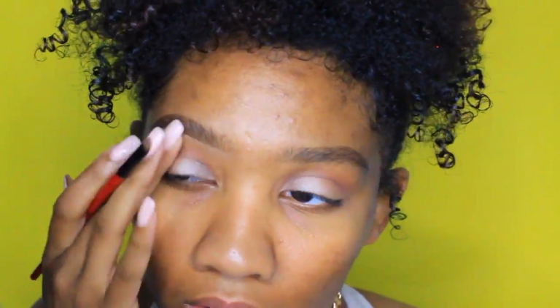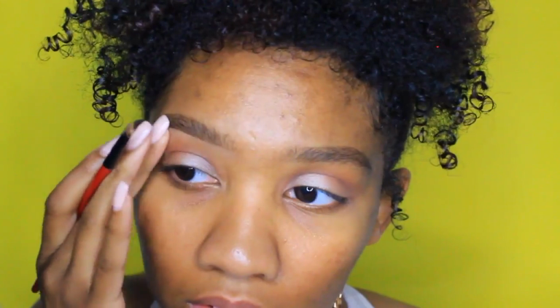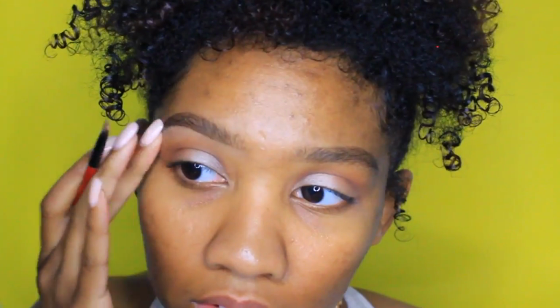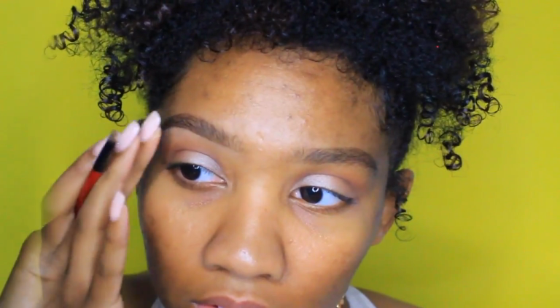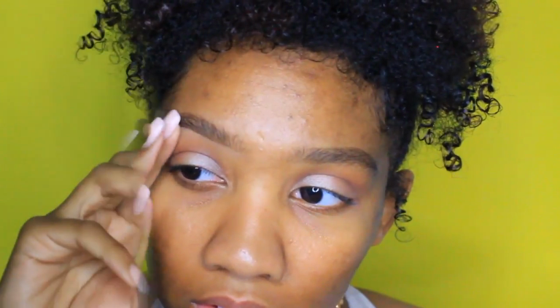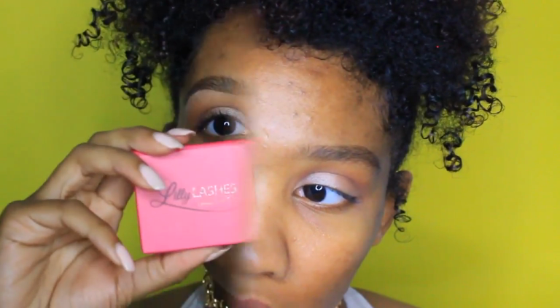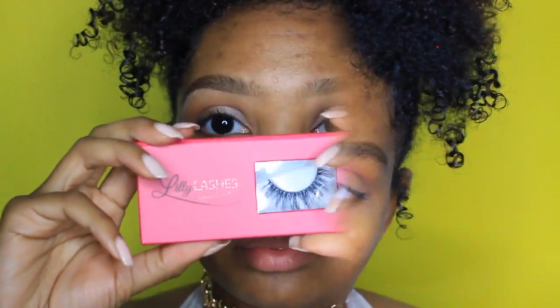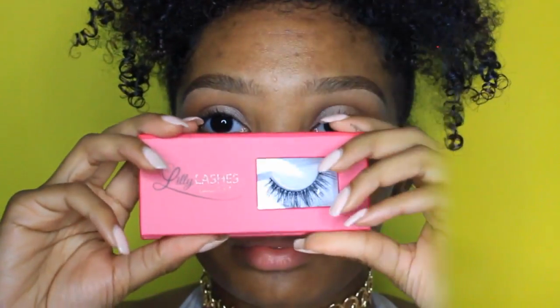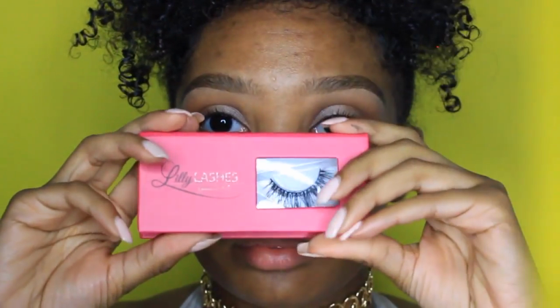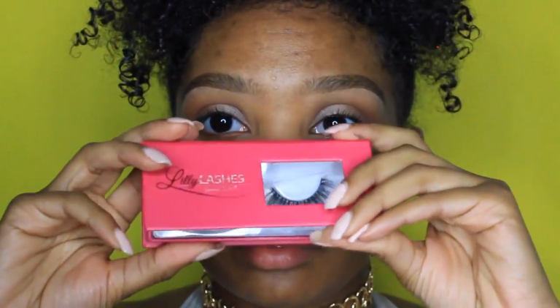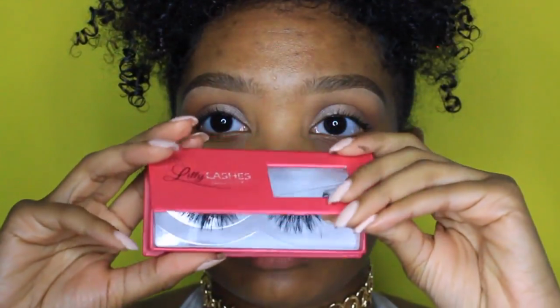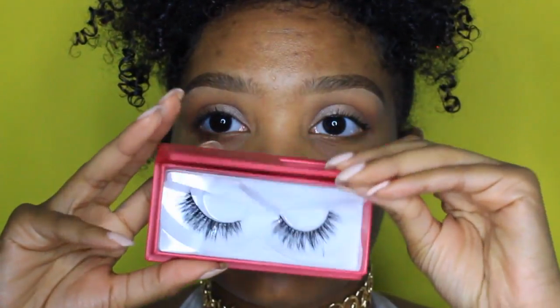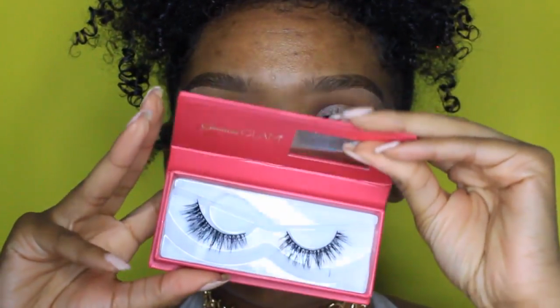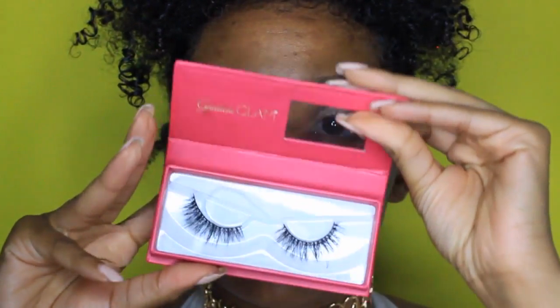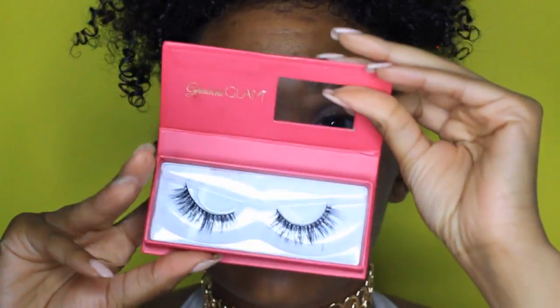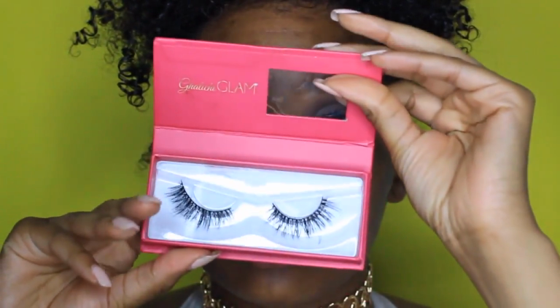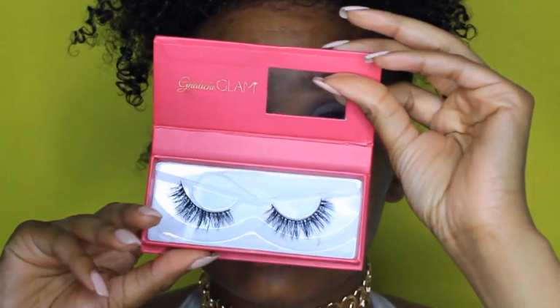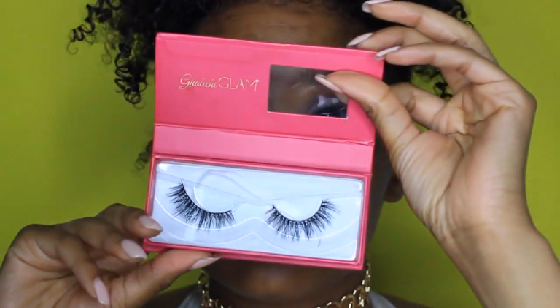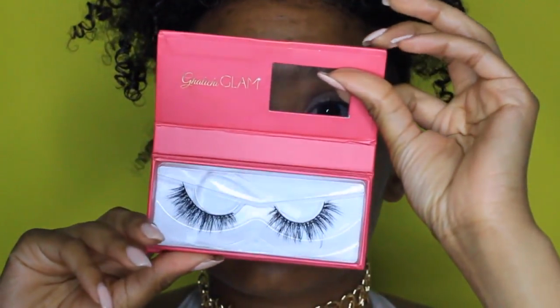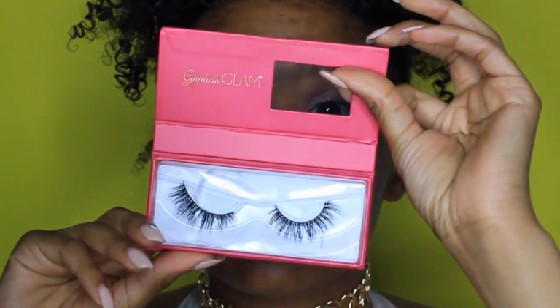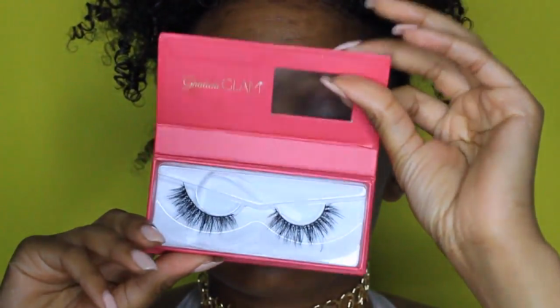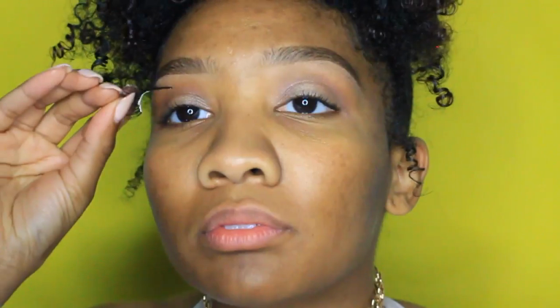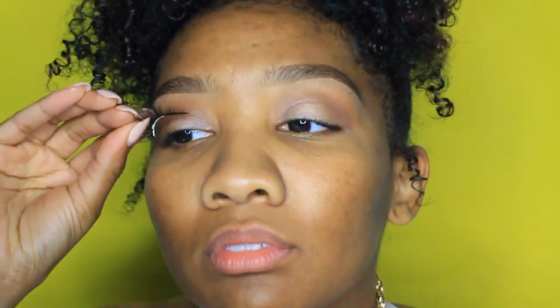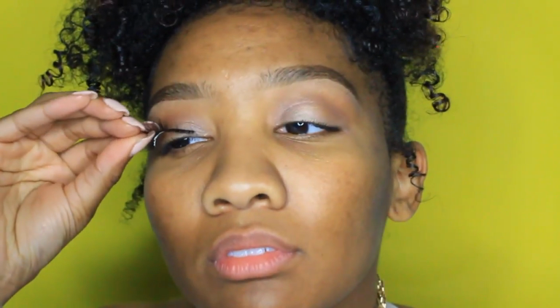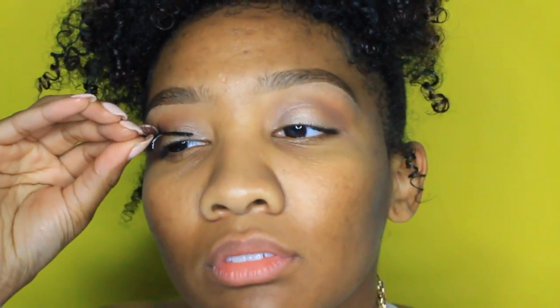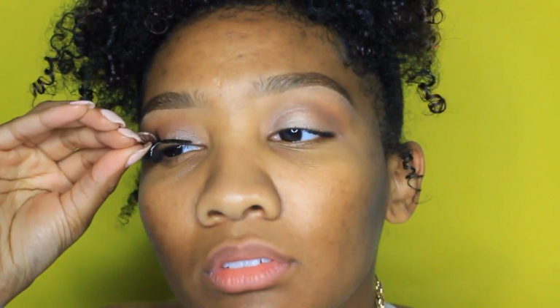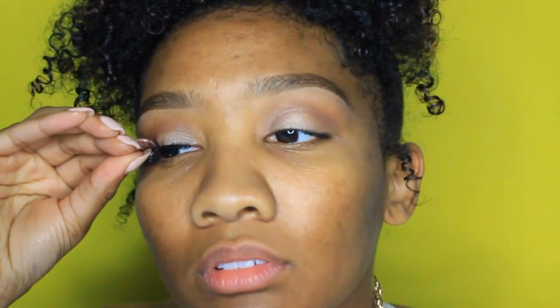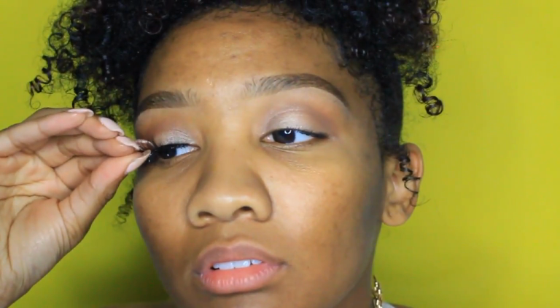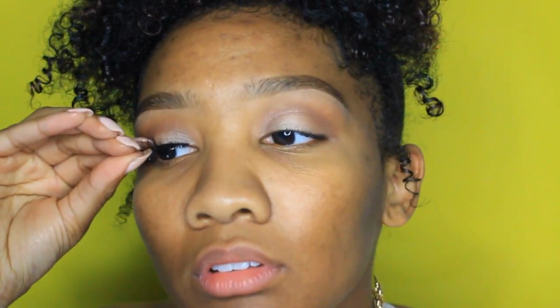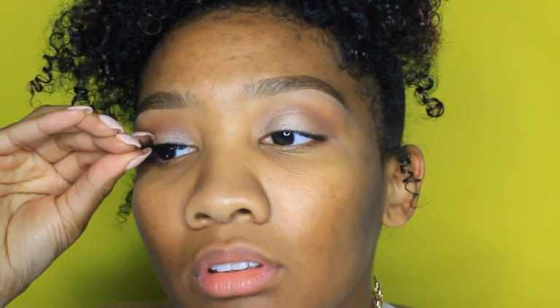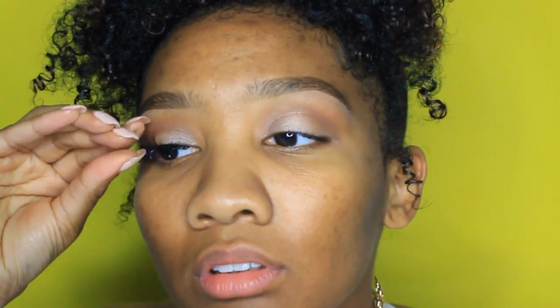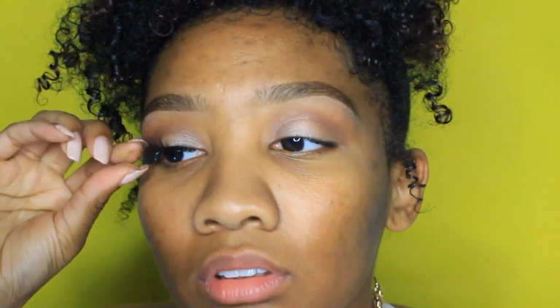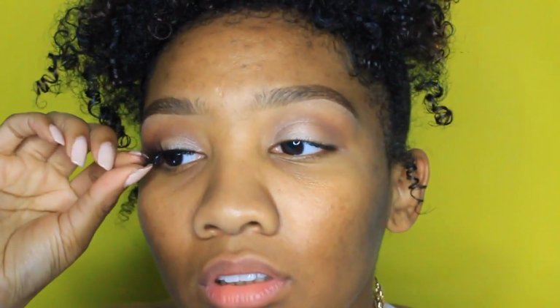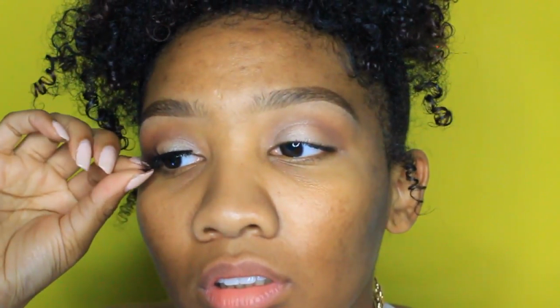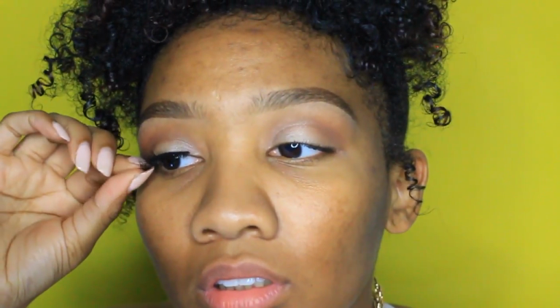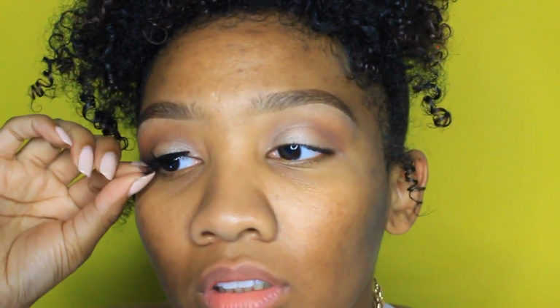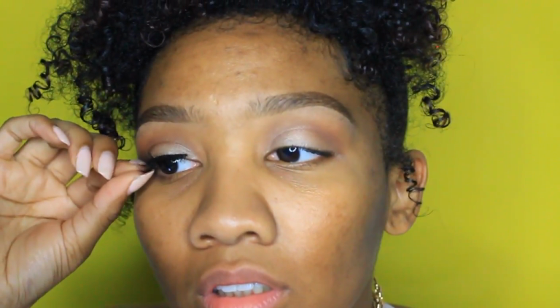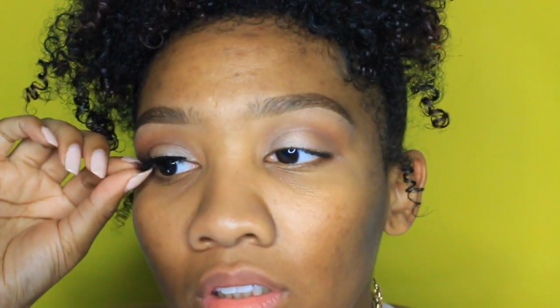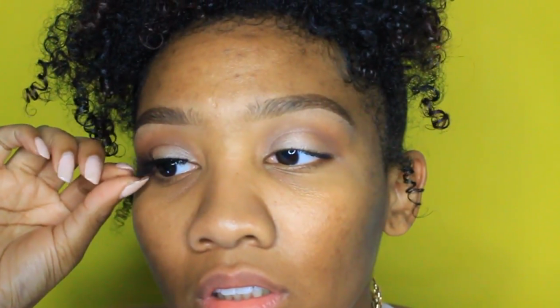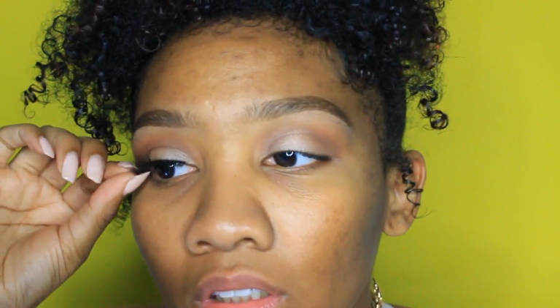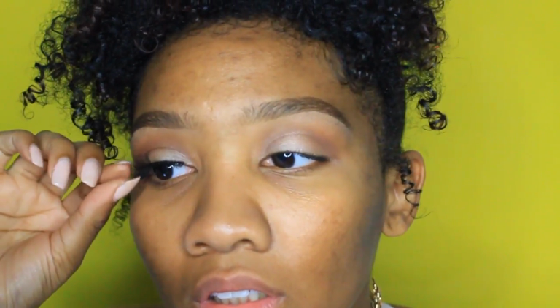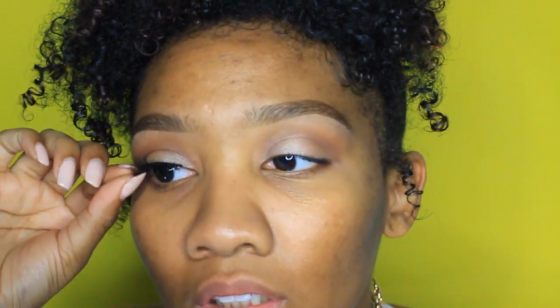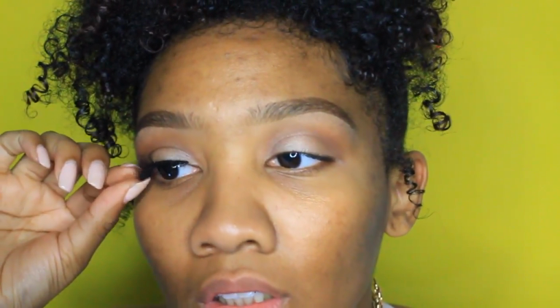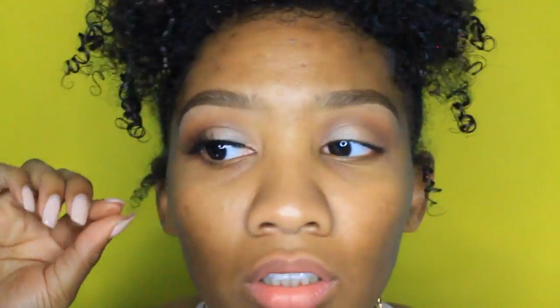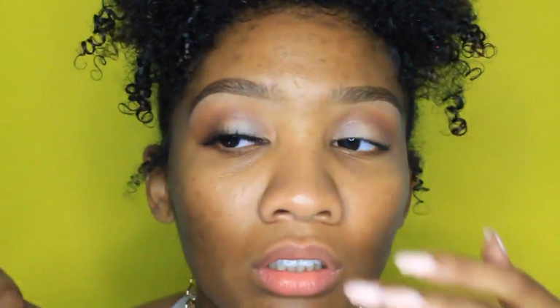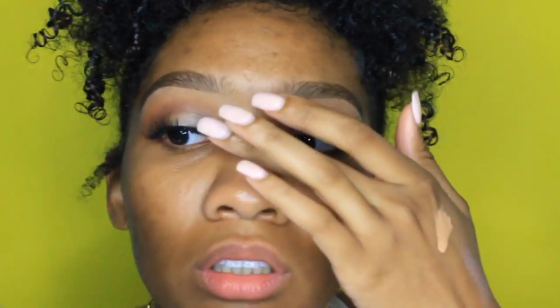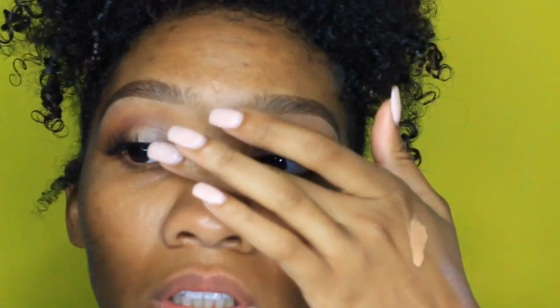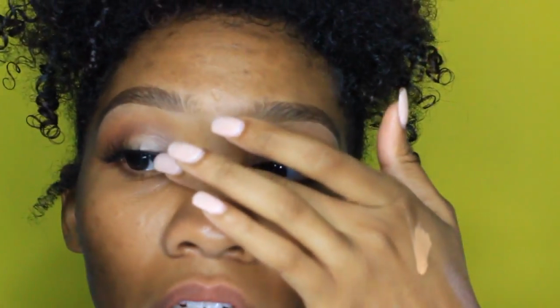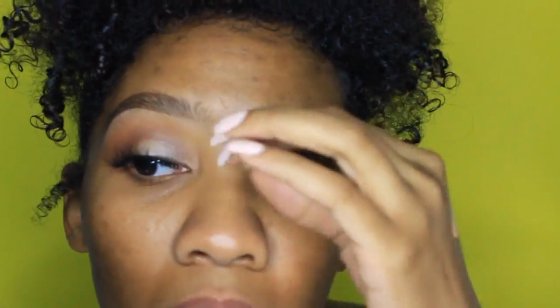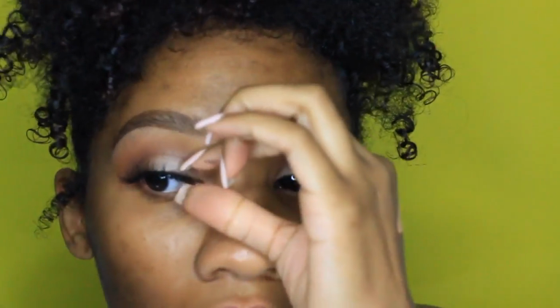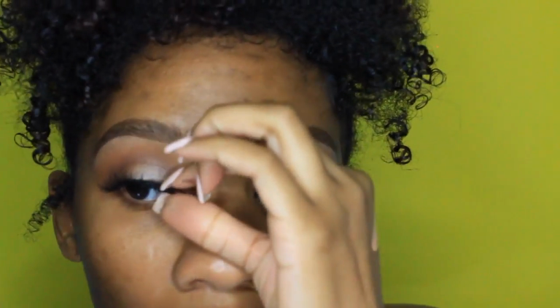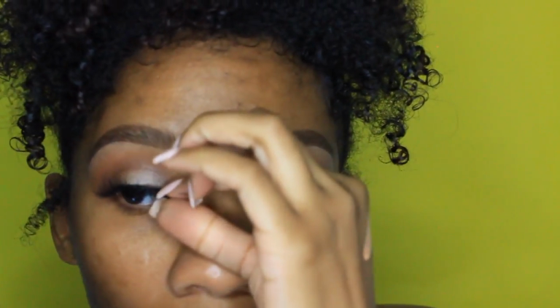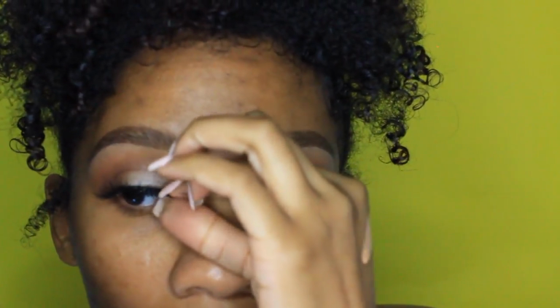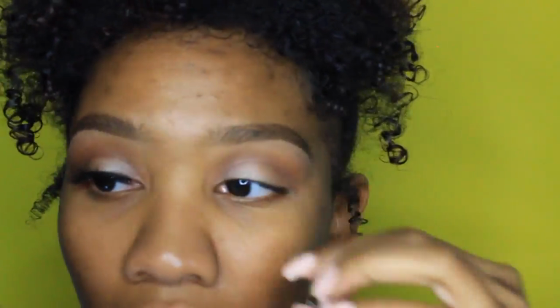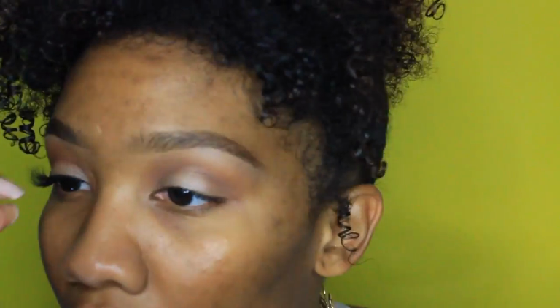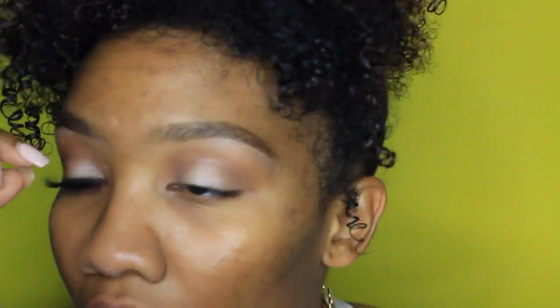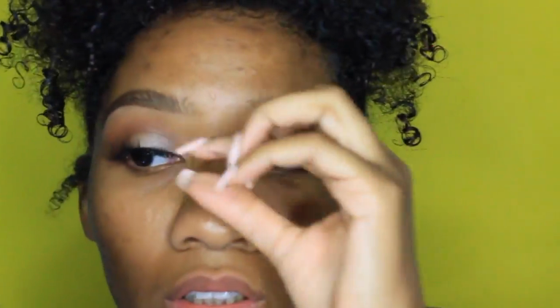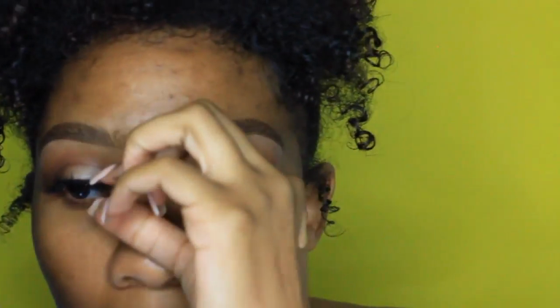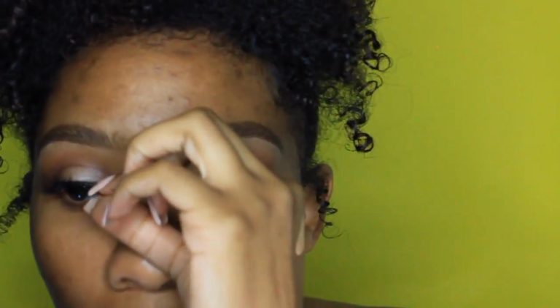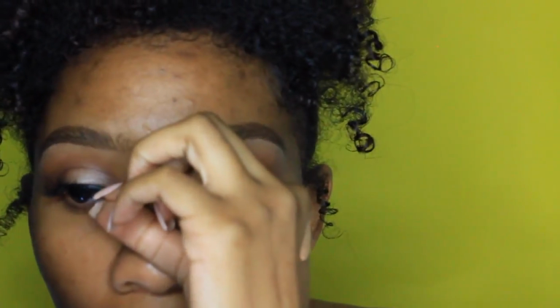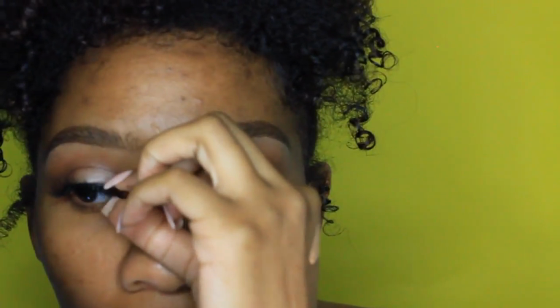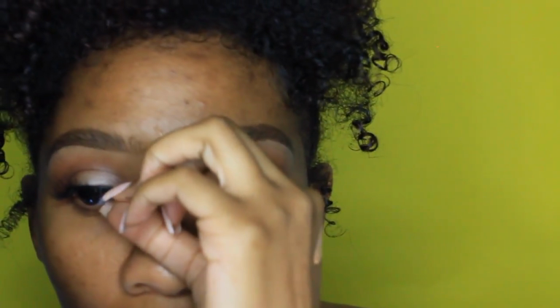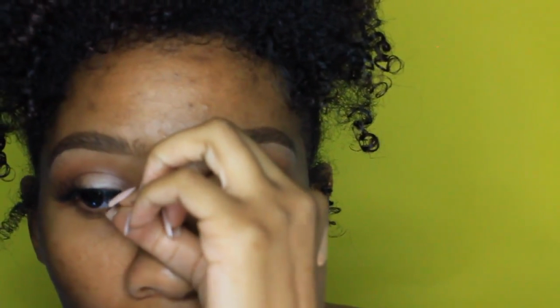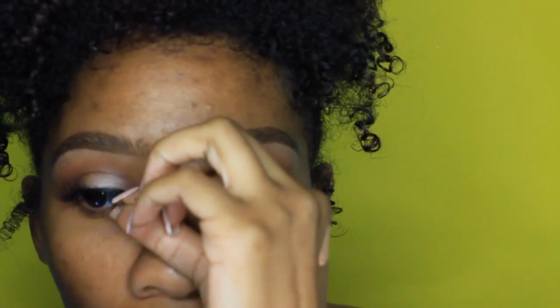Moving on to lashes, I'm taking the Lily Lashes in the style Goddess and just popping them right on my eyelids.